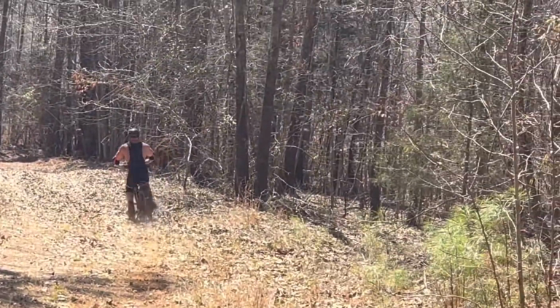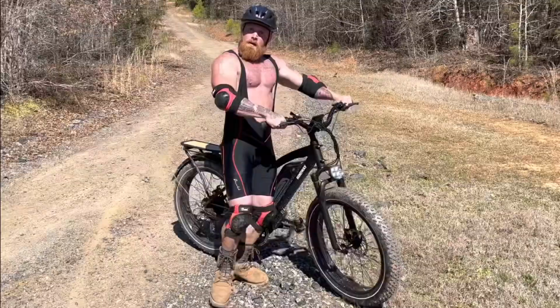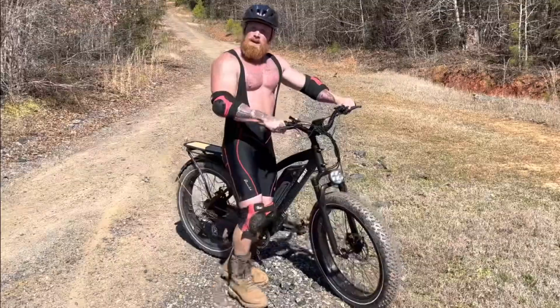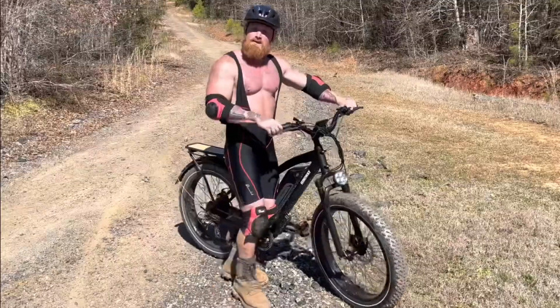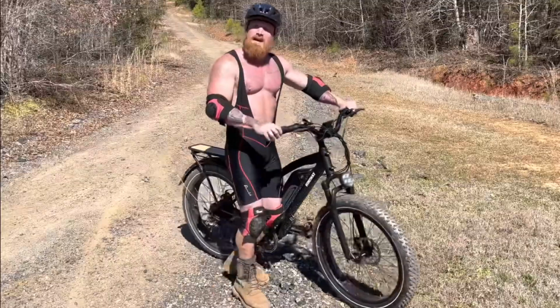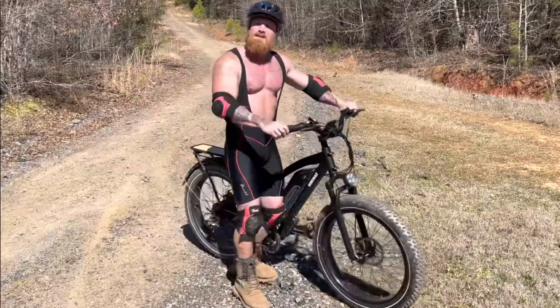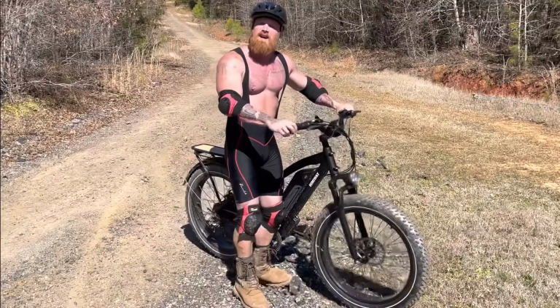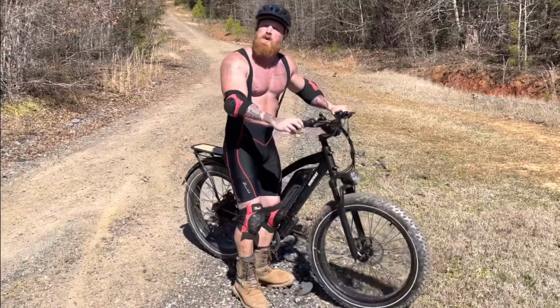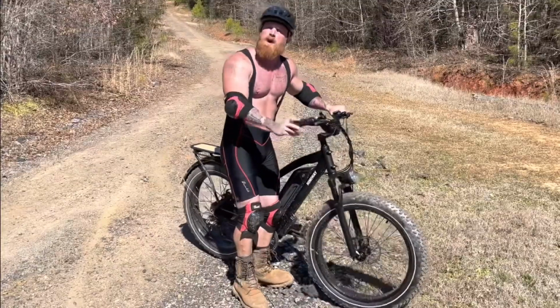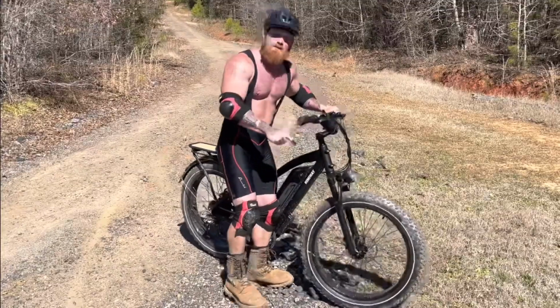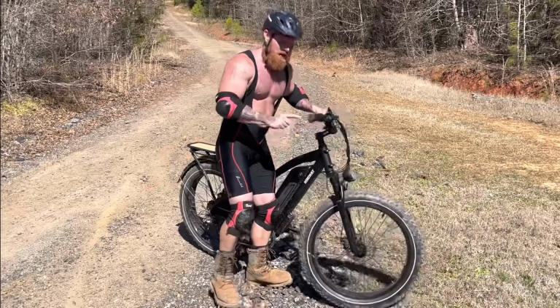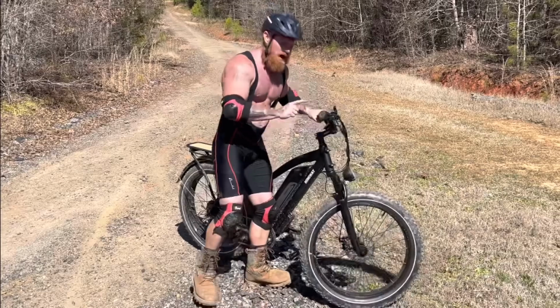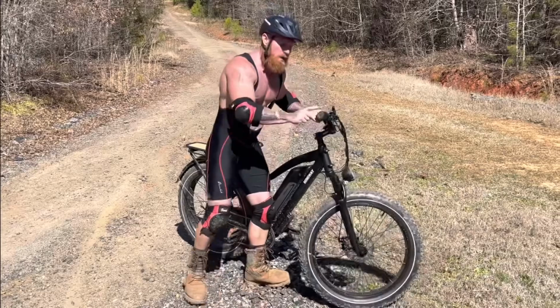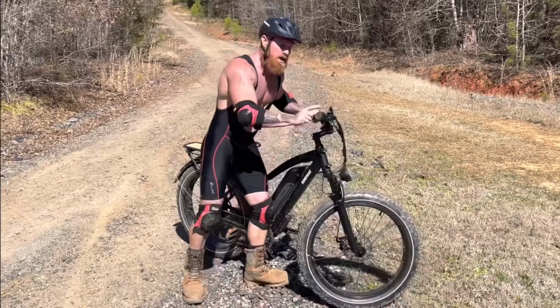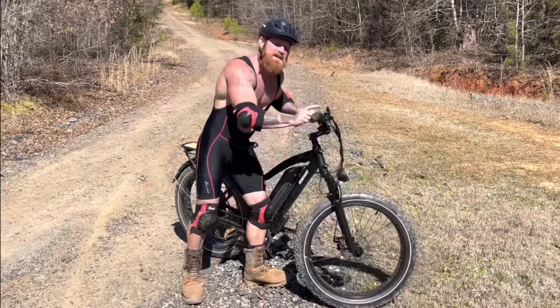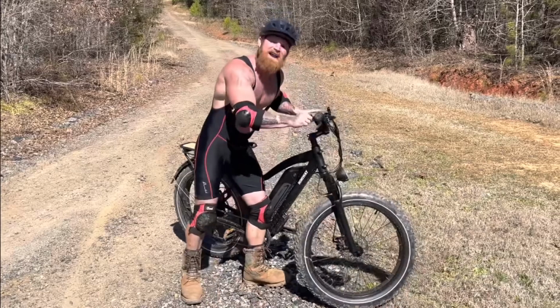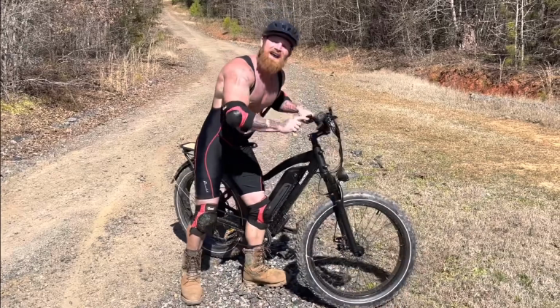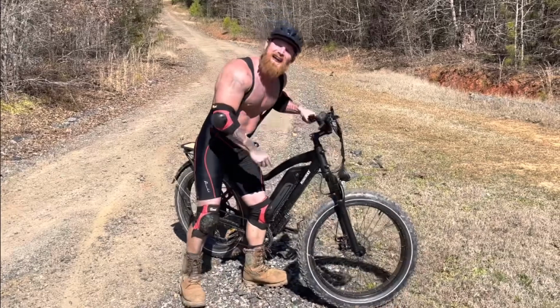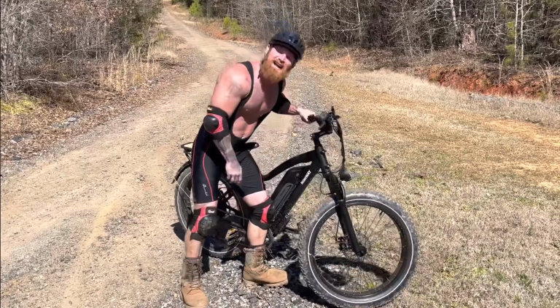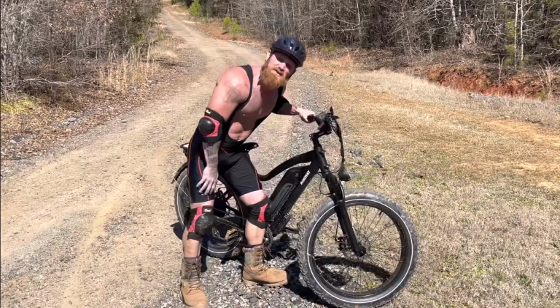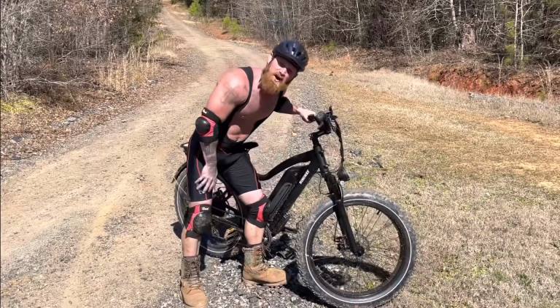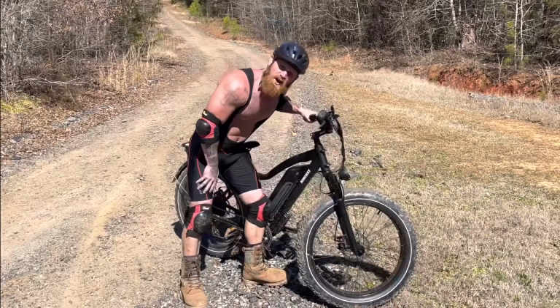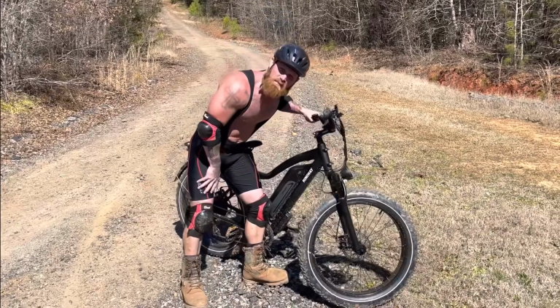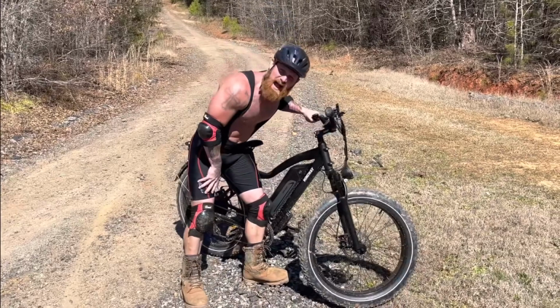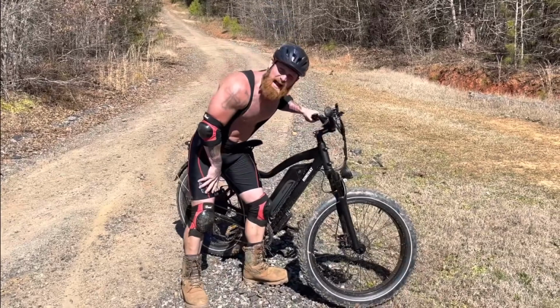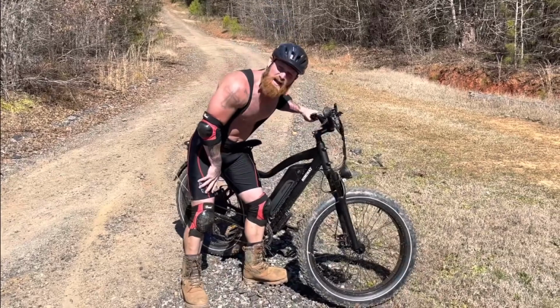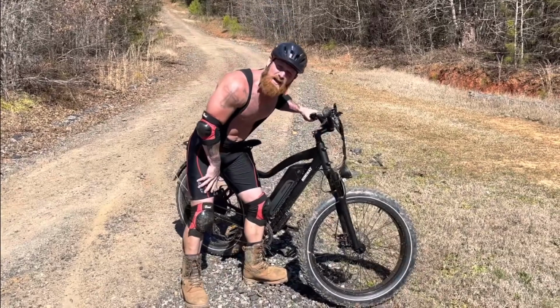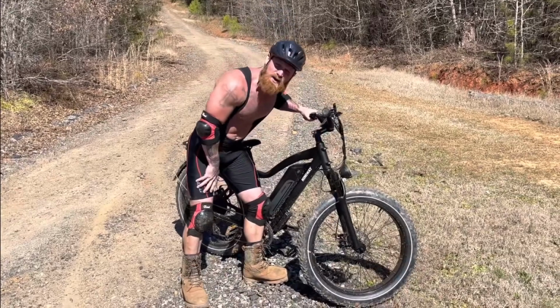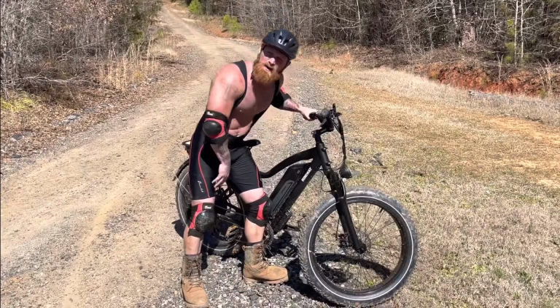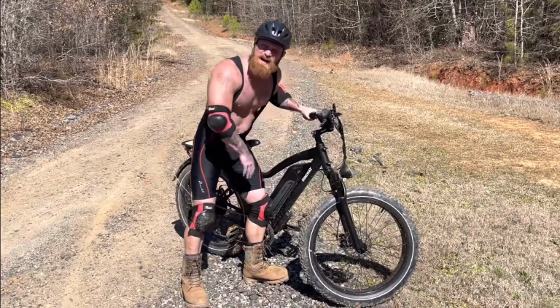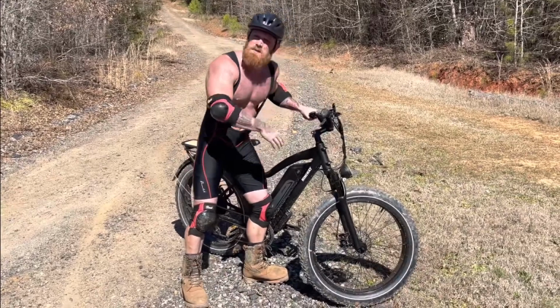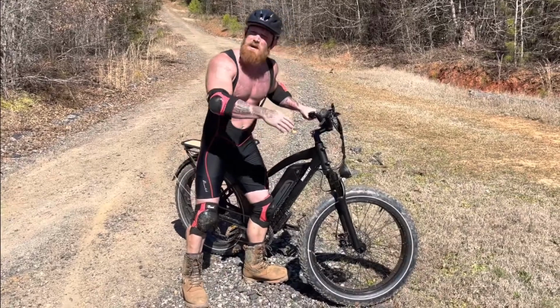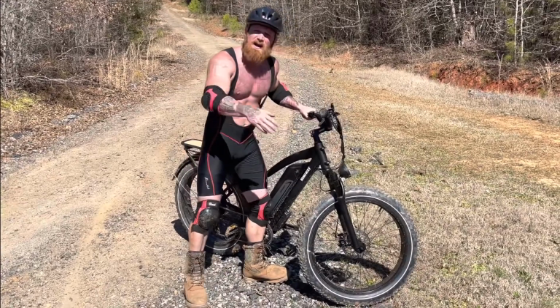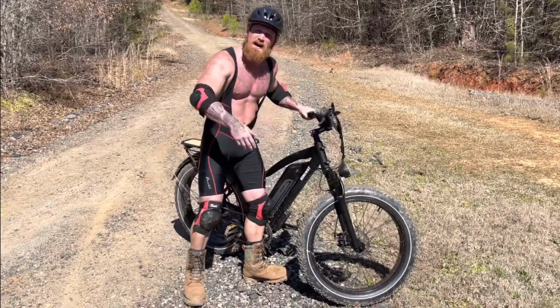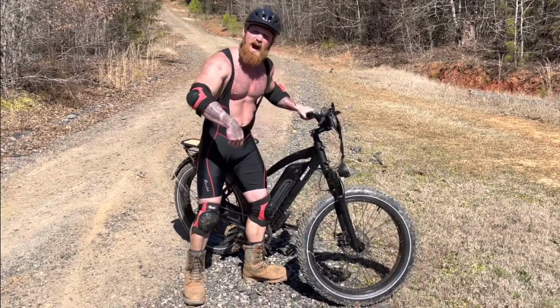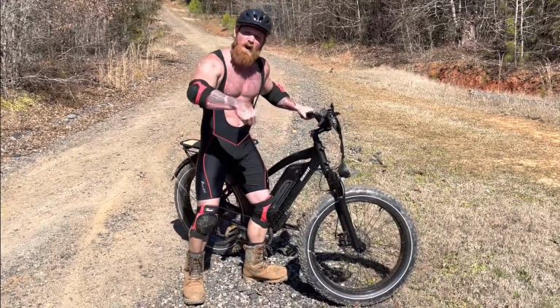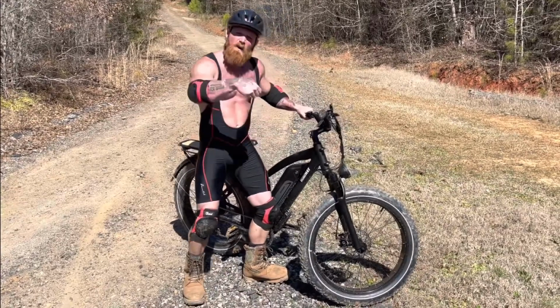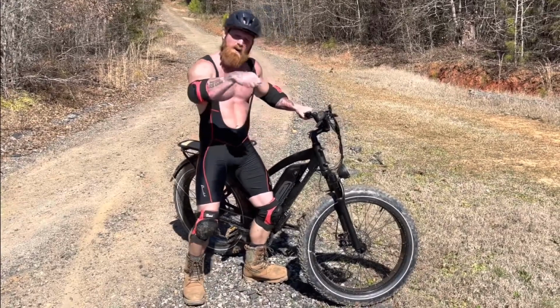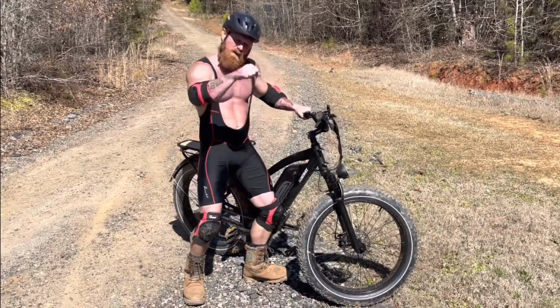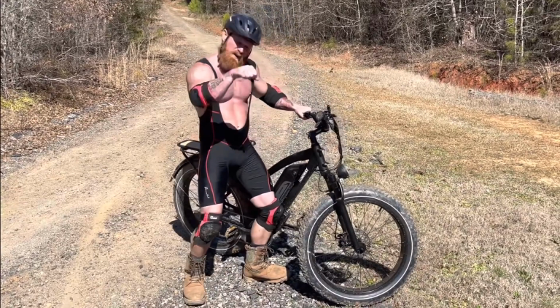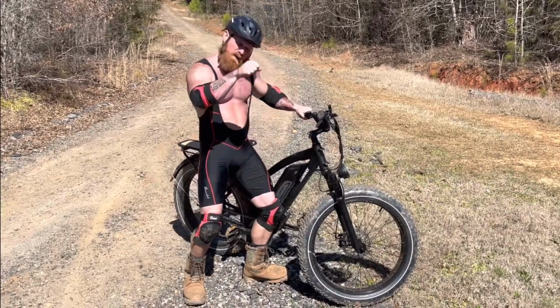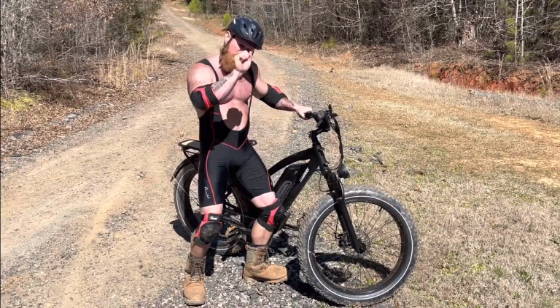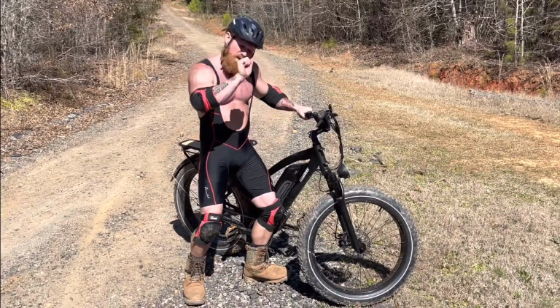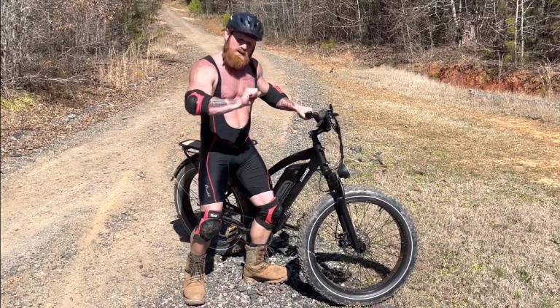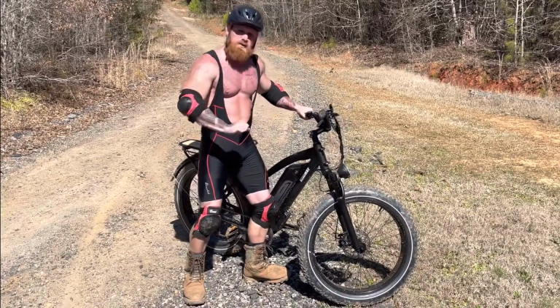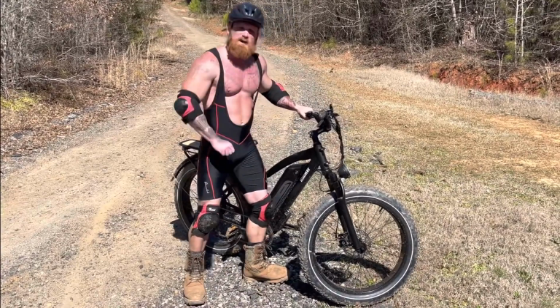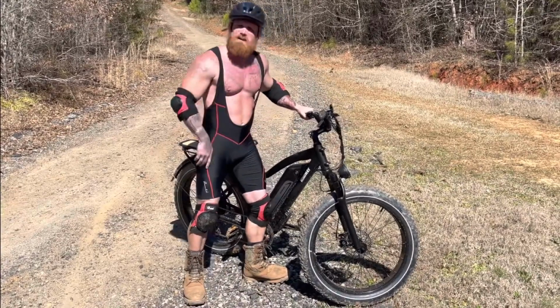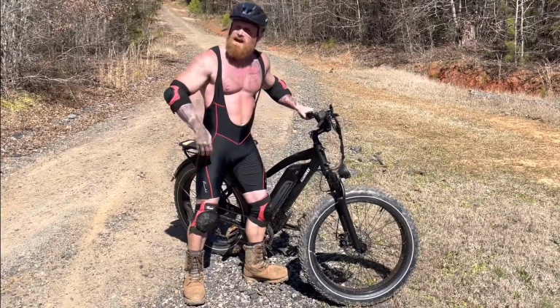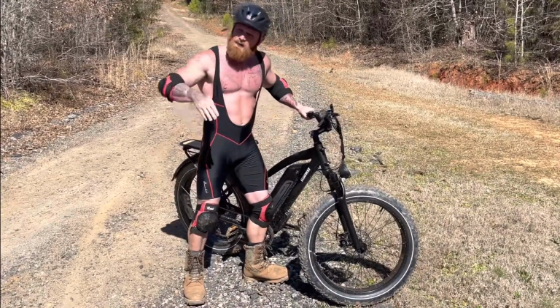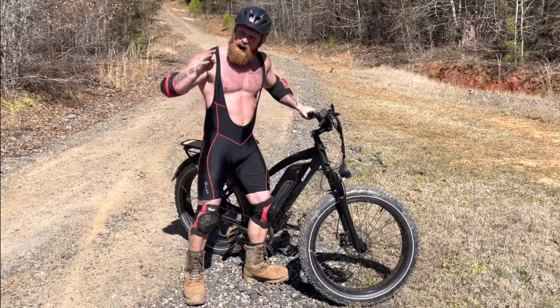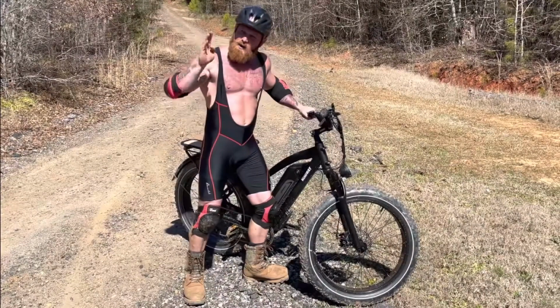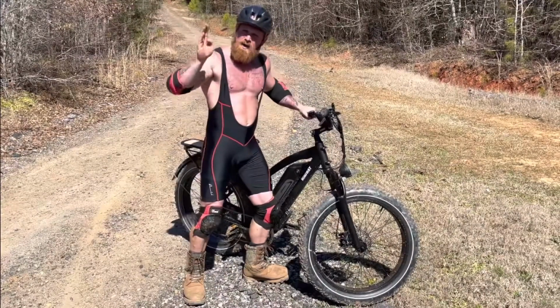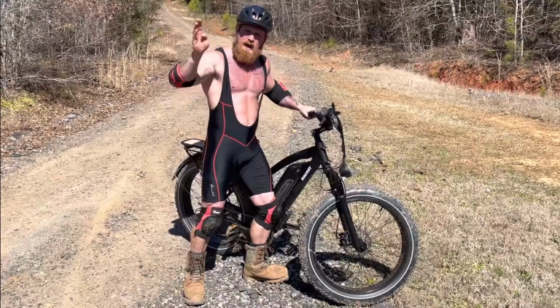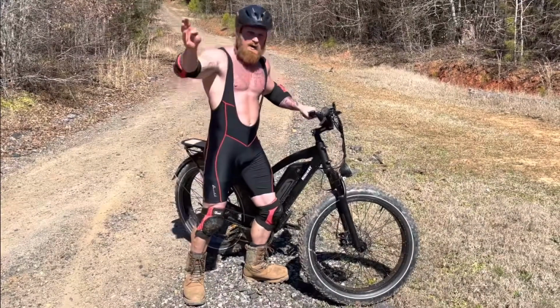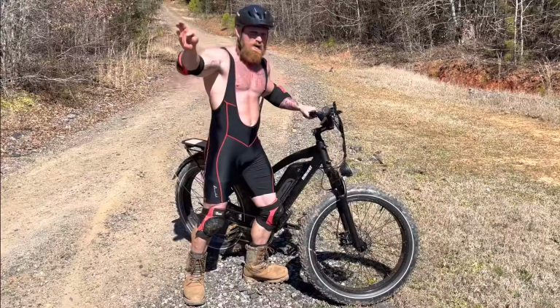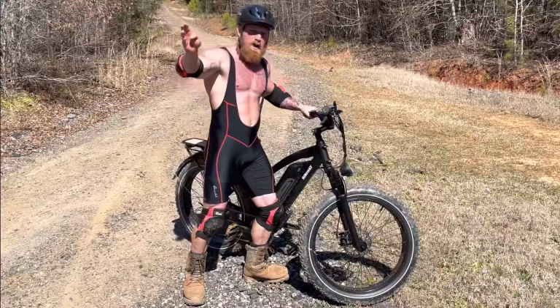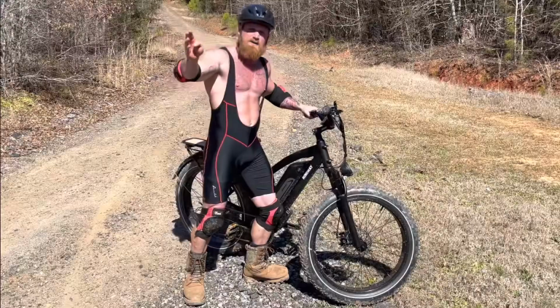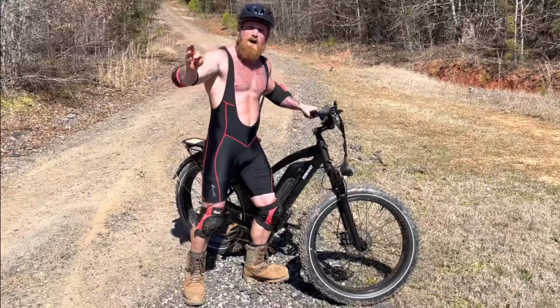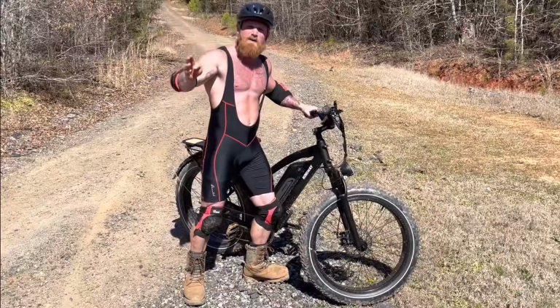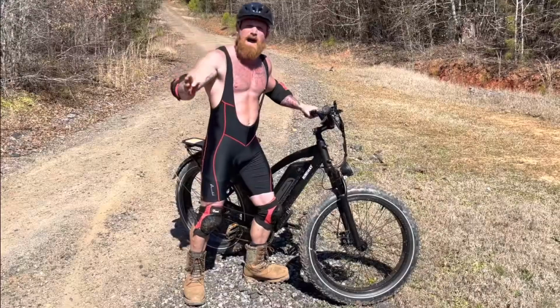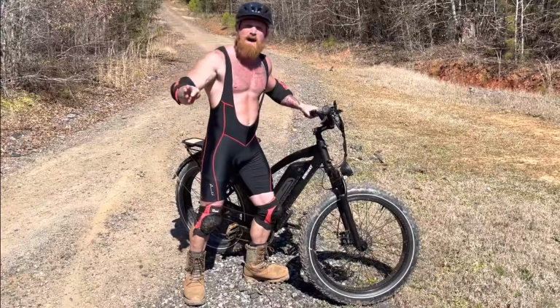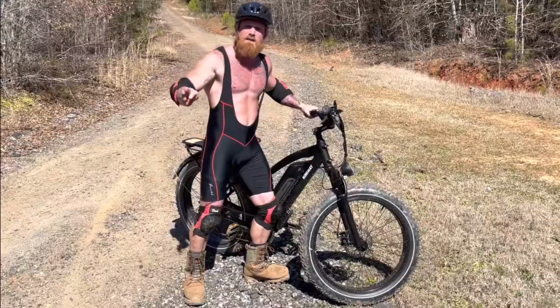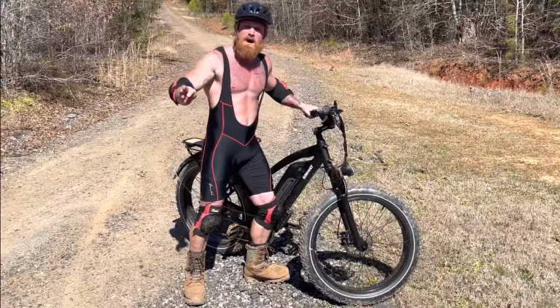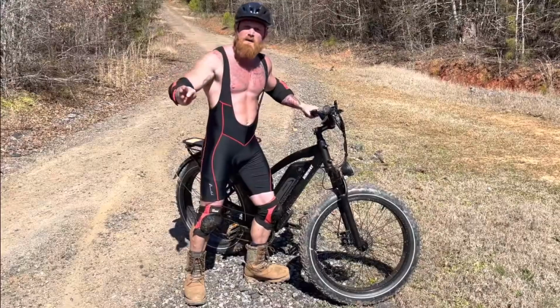This thing's got a twist throttle like a dirt bike. You don't have to pedal at all — you just twist that throttle and cruise on down the road.